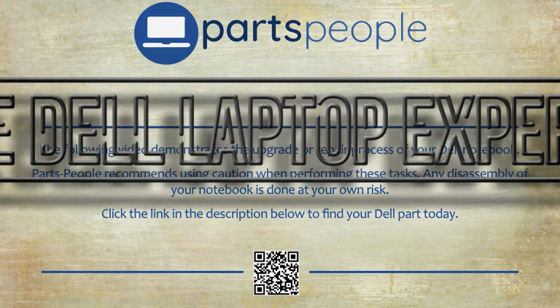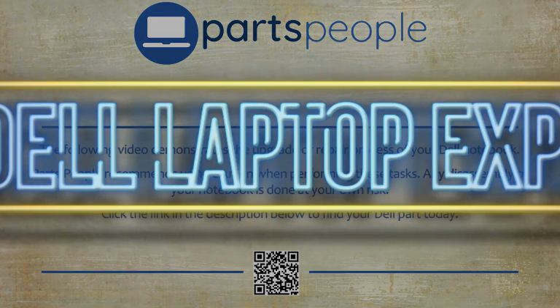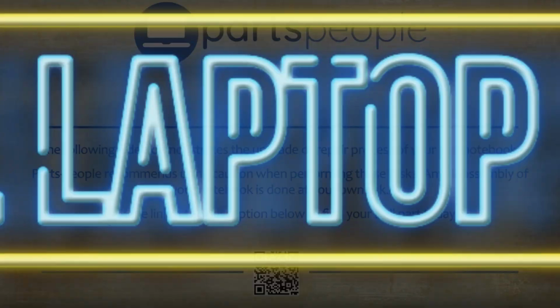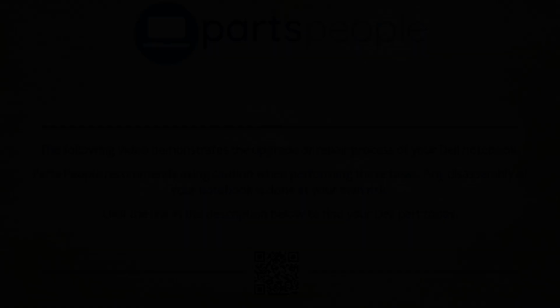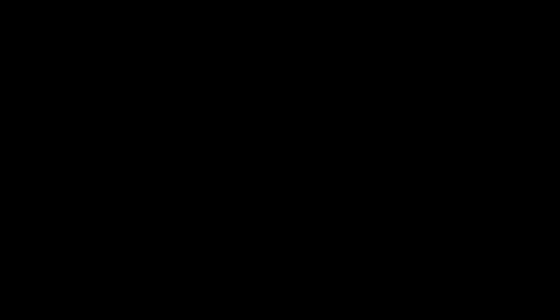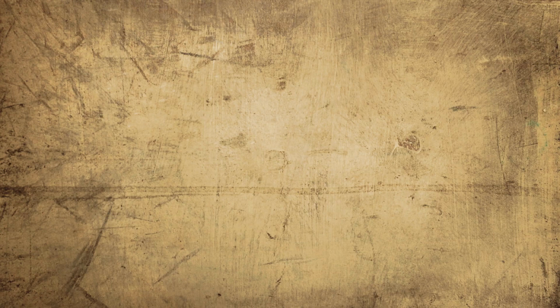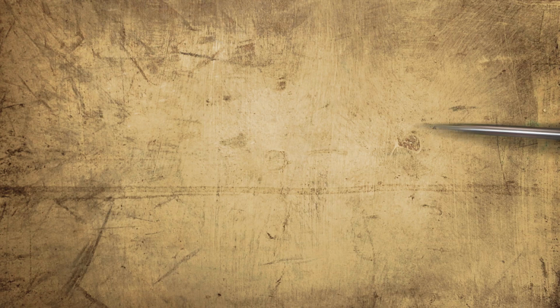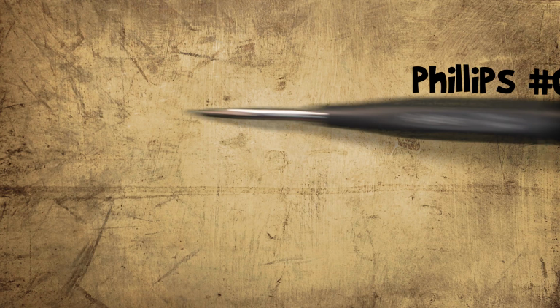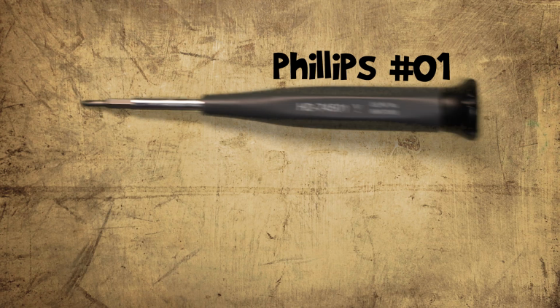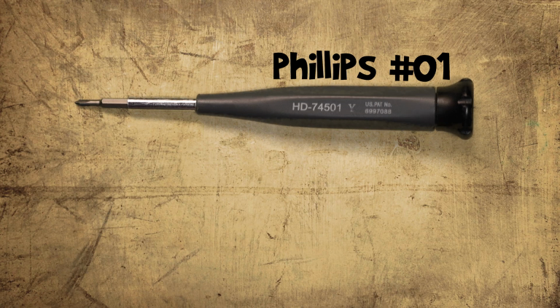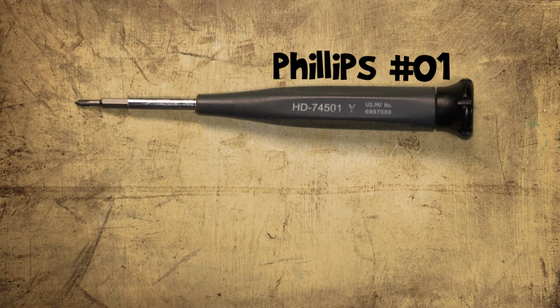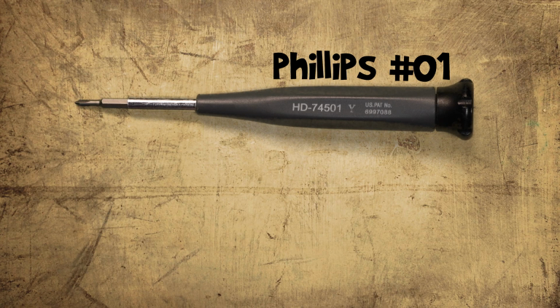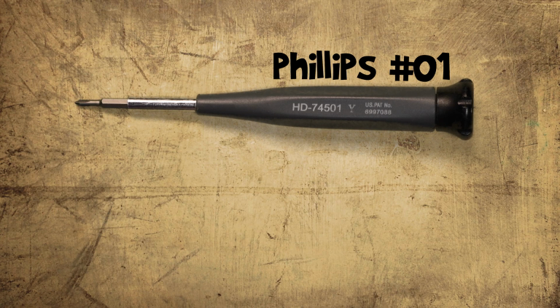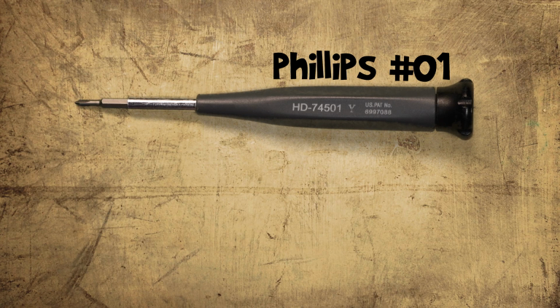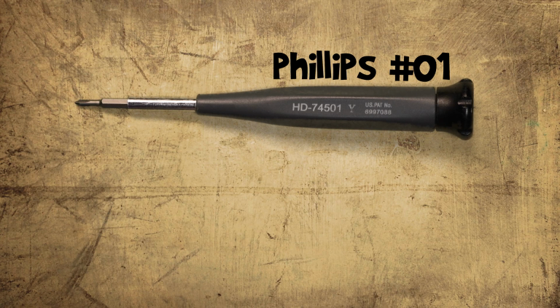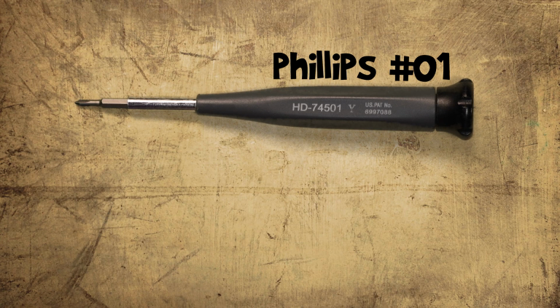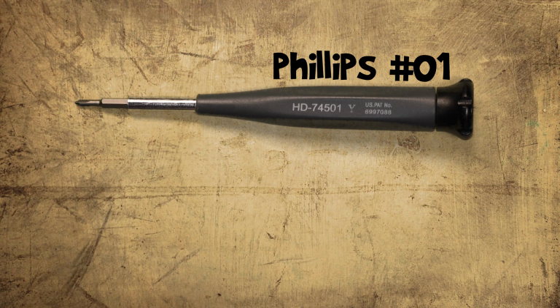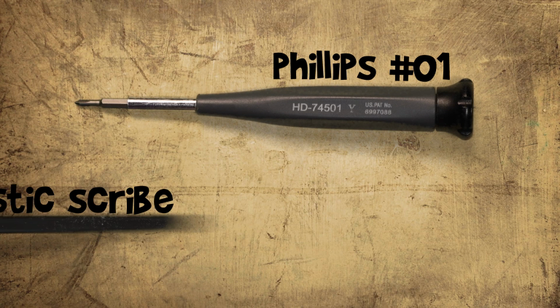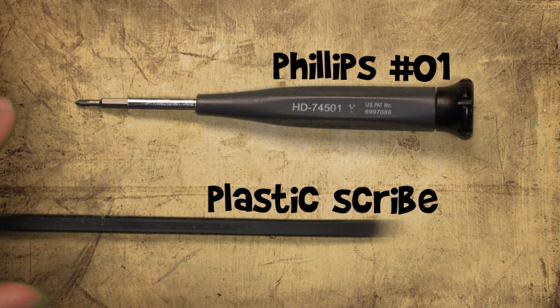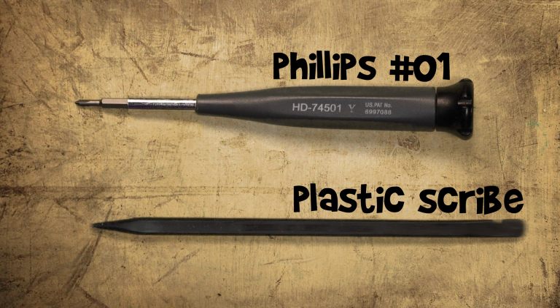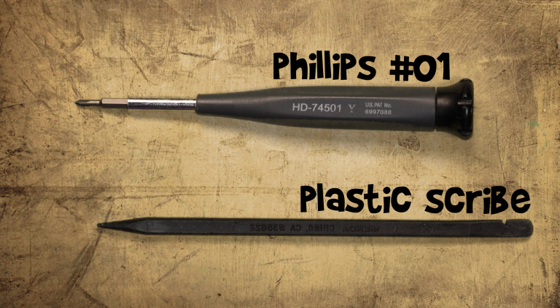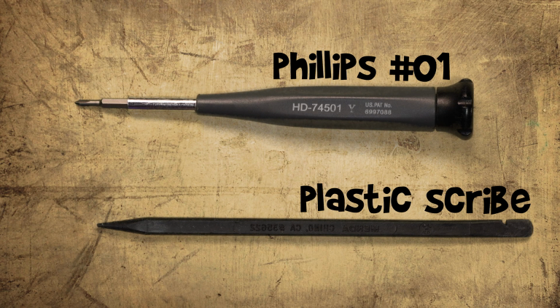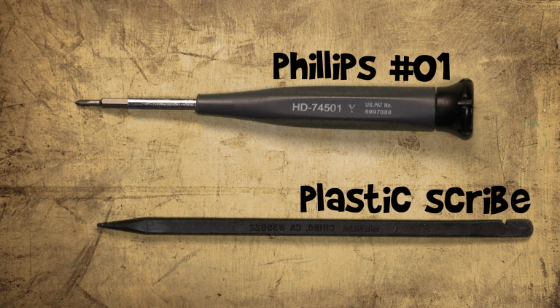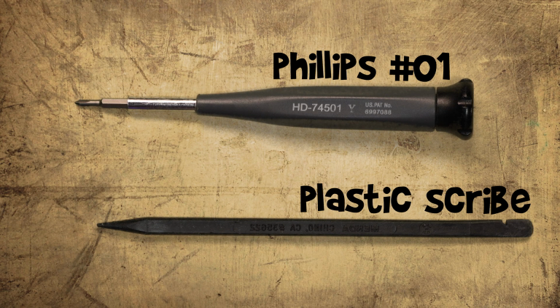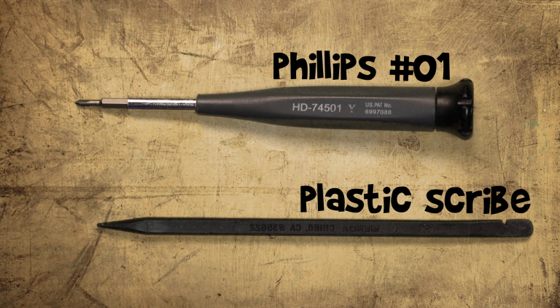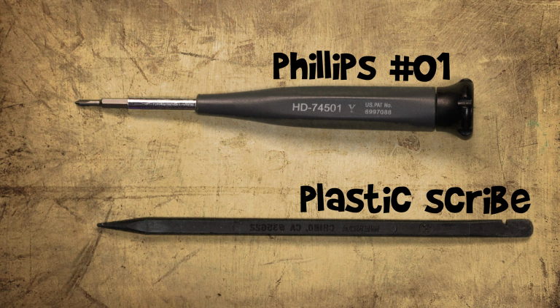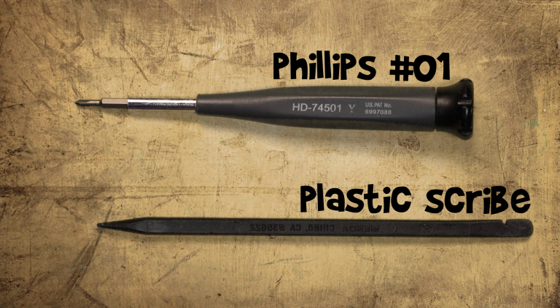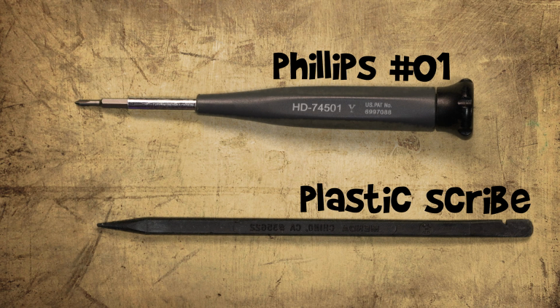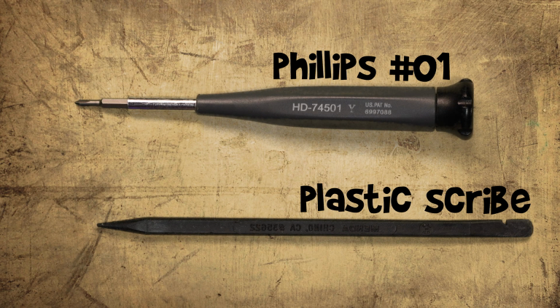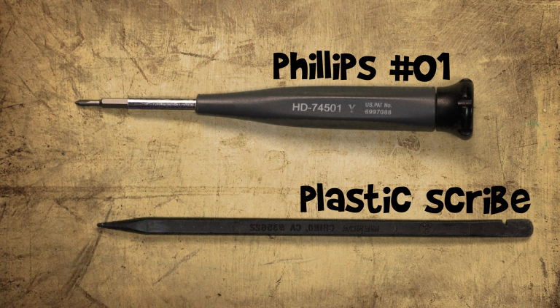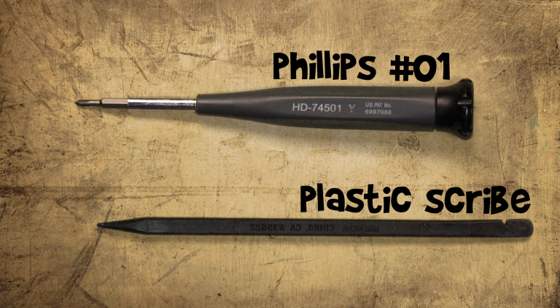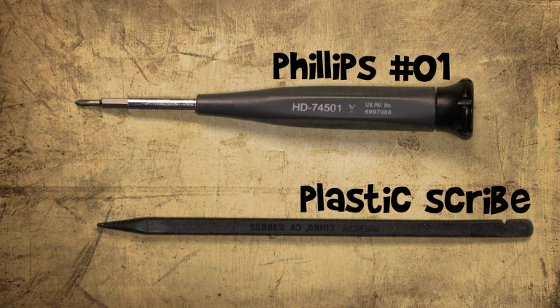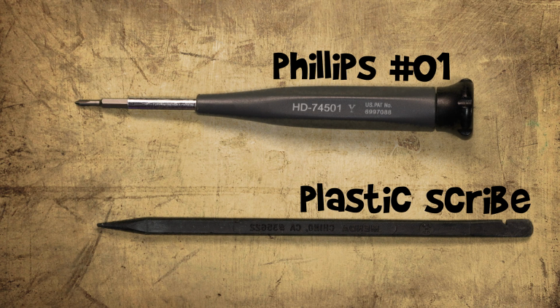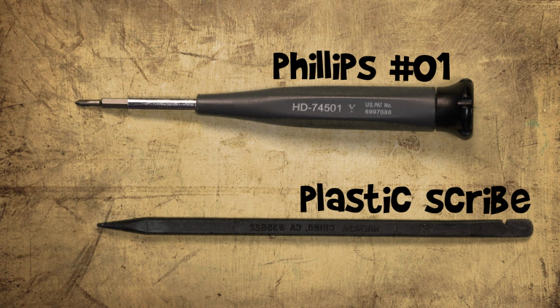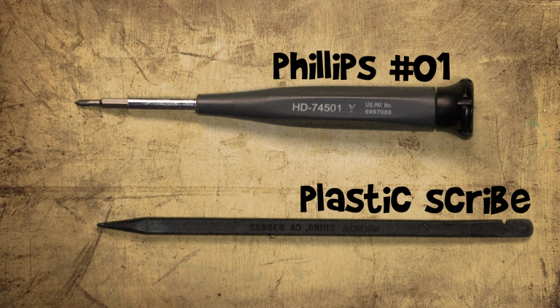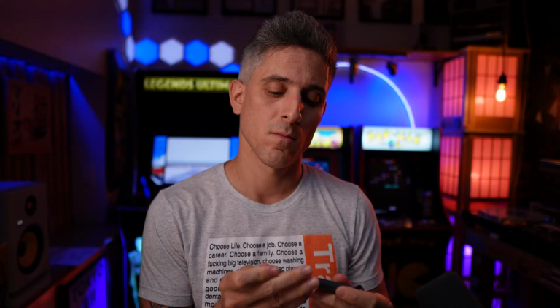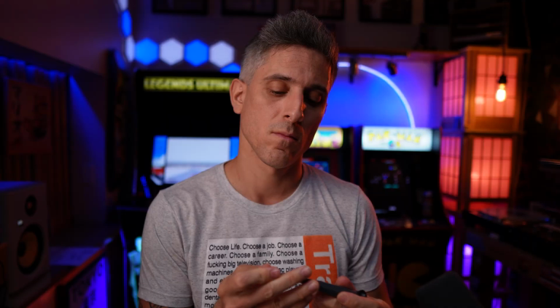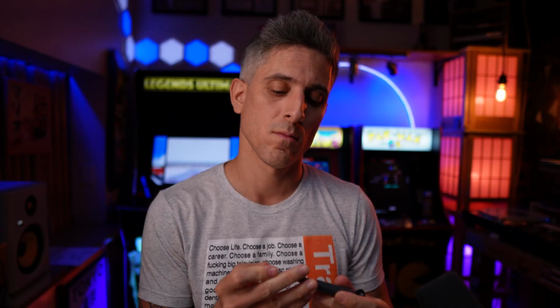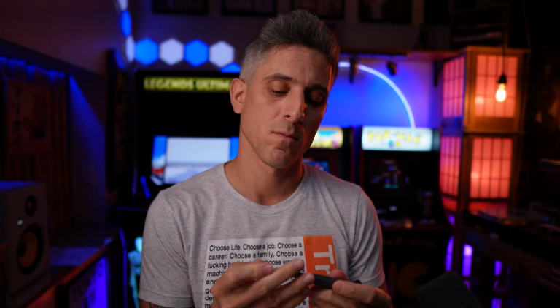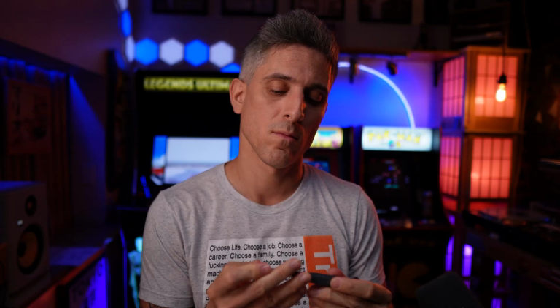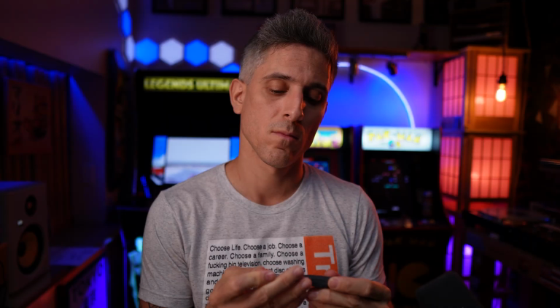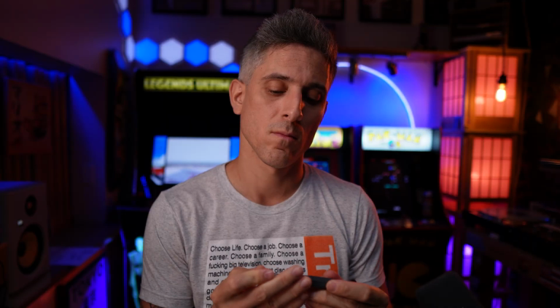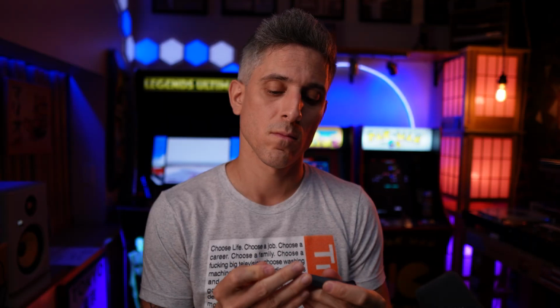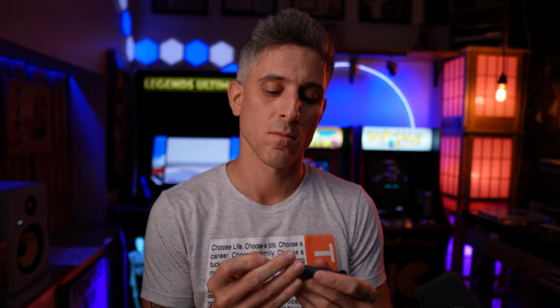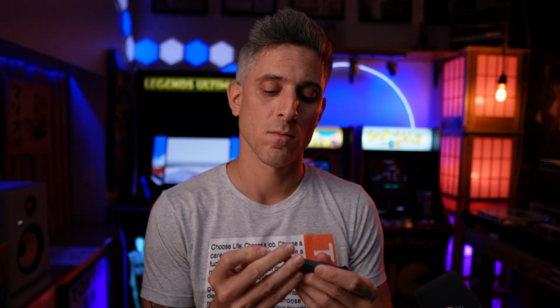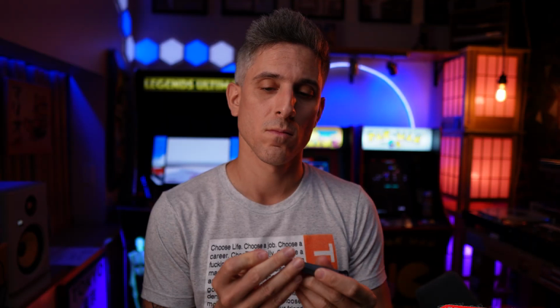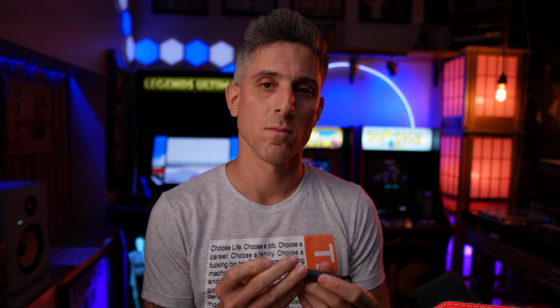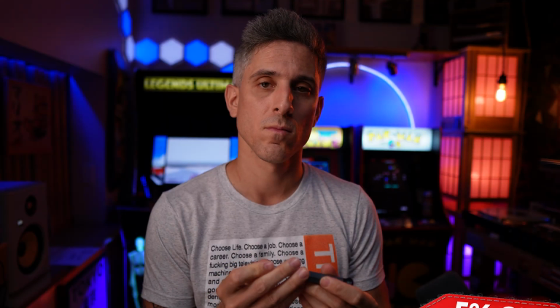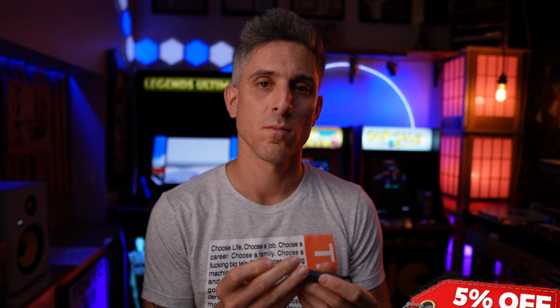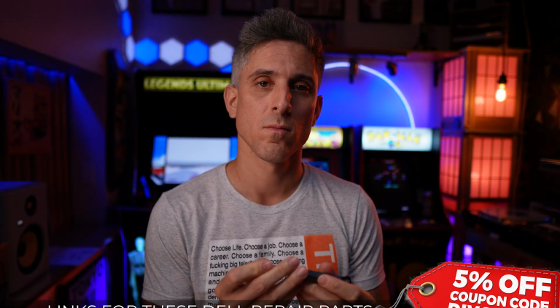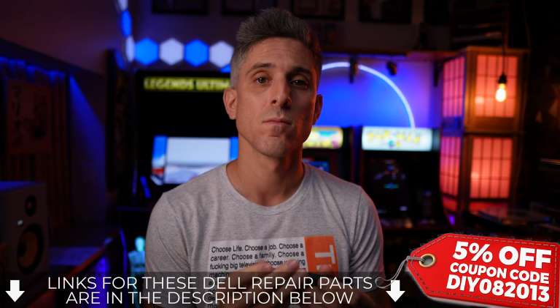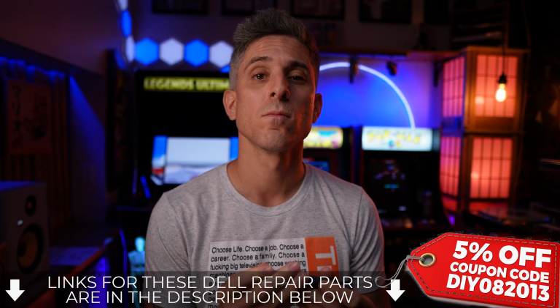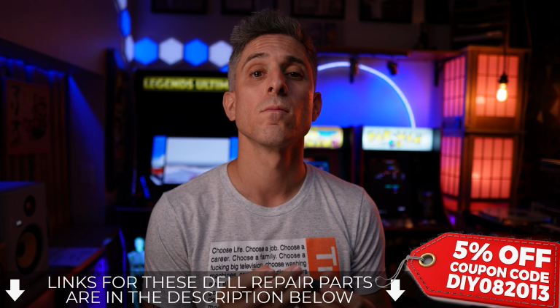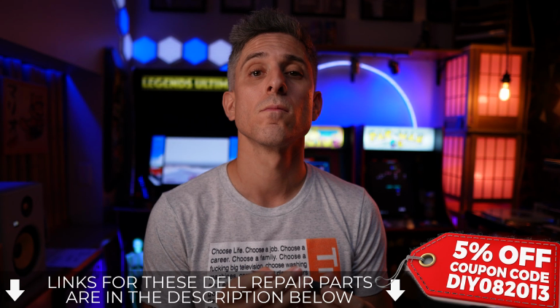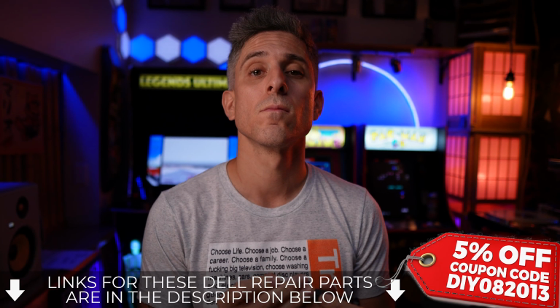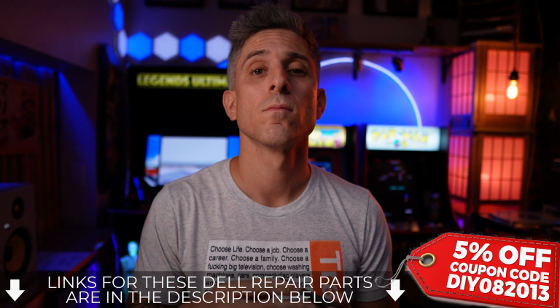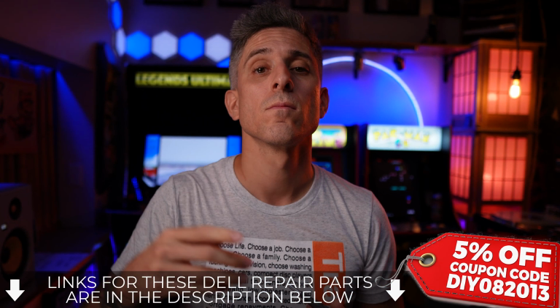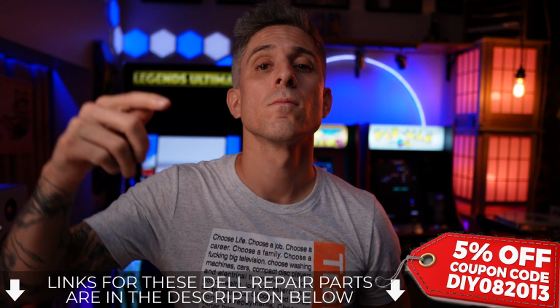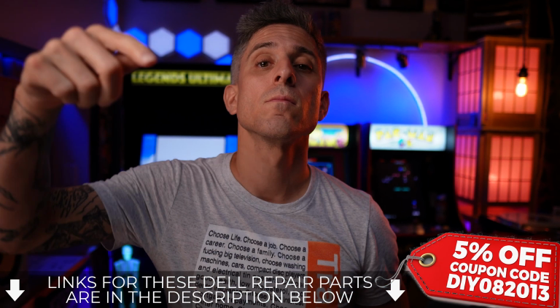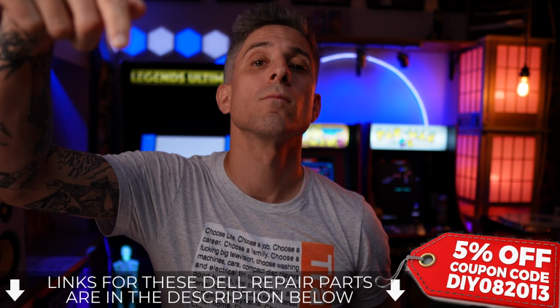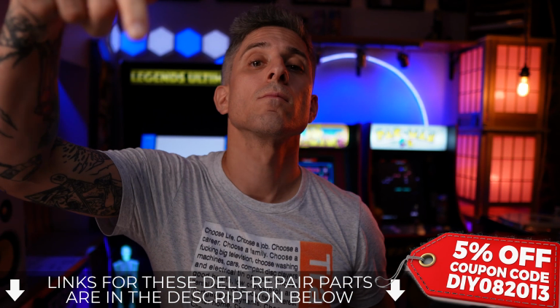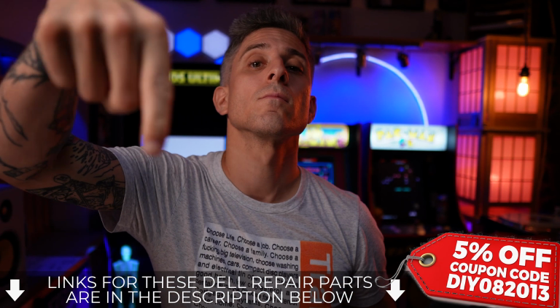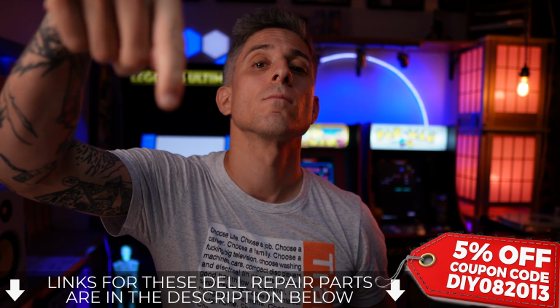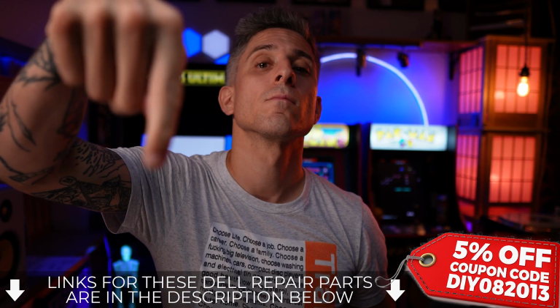Grab a Phillips number one and a plastic scribe. If you need either of those or your Dell replacement part, I'll leave a link for those down below.